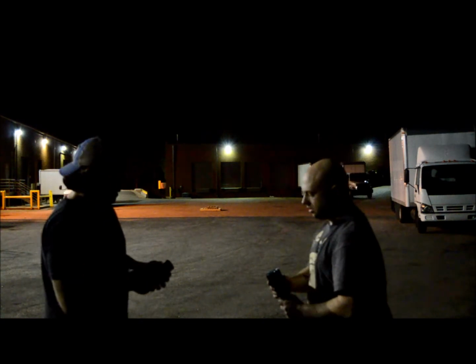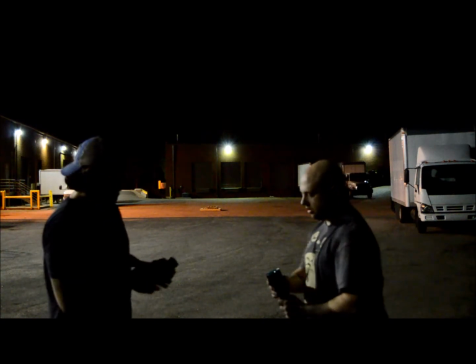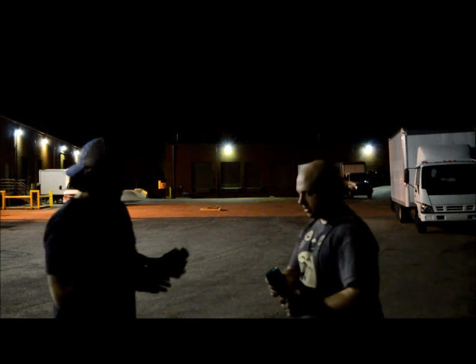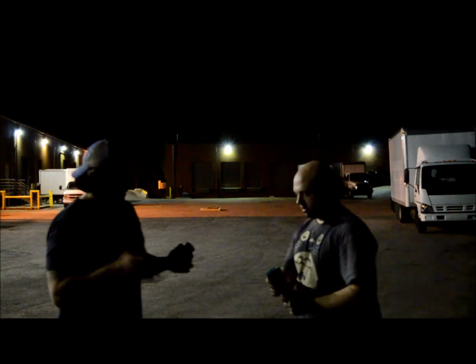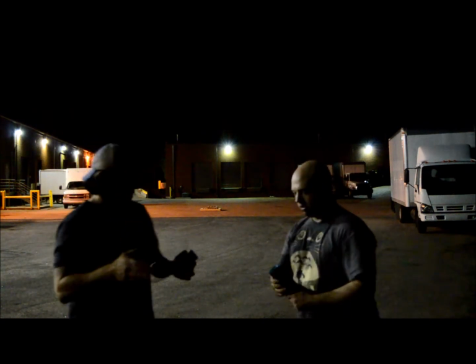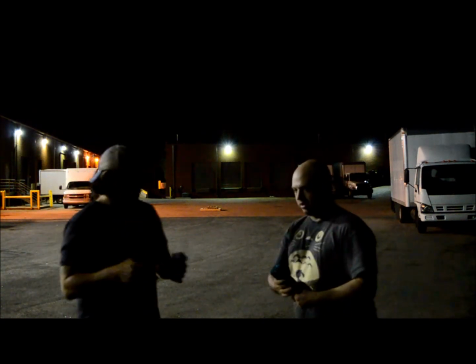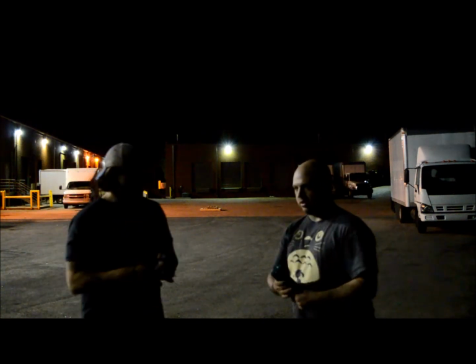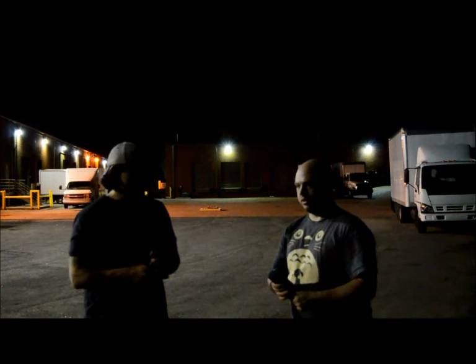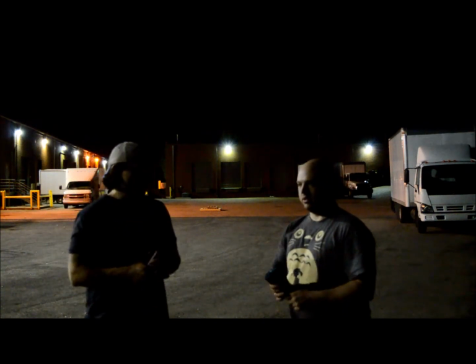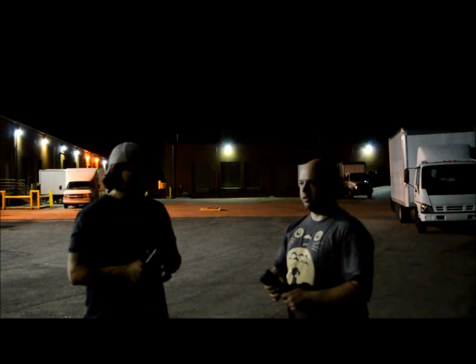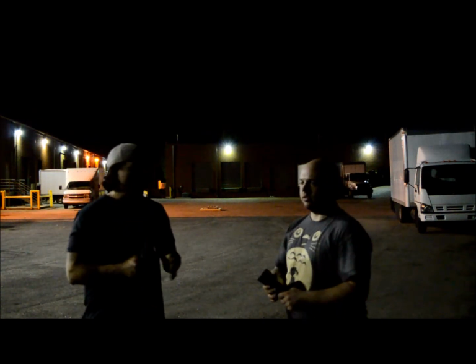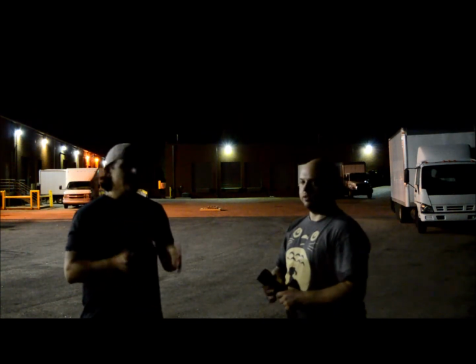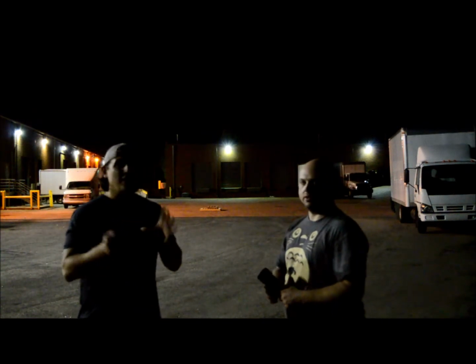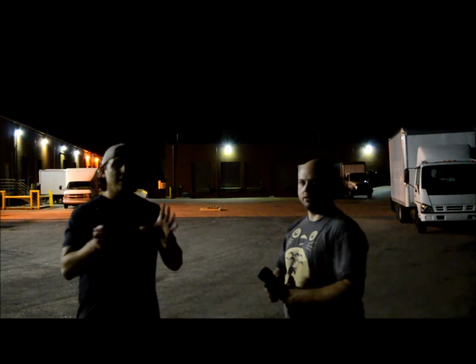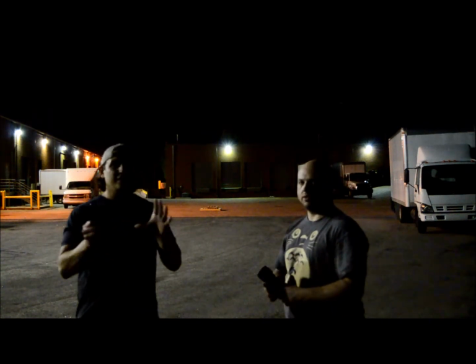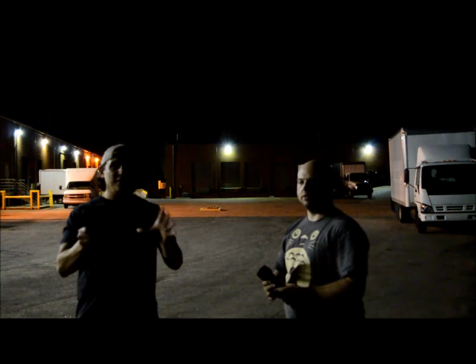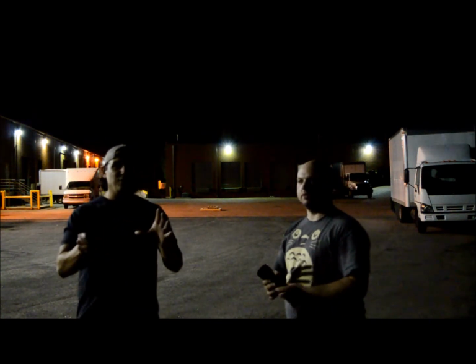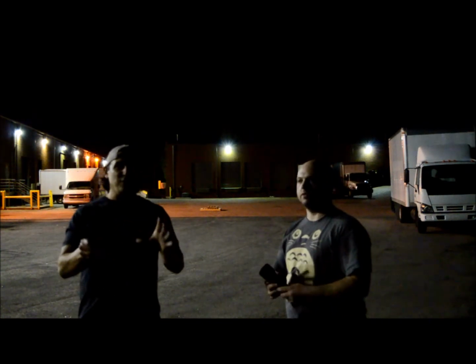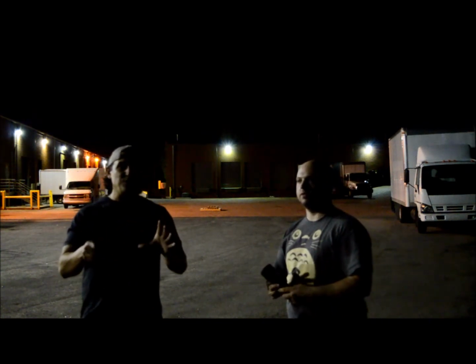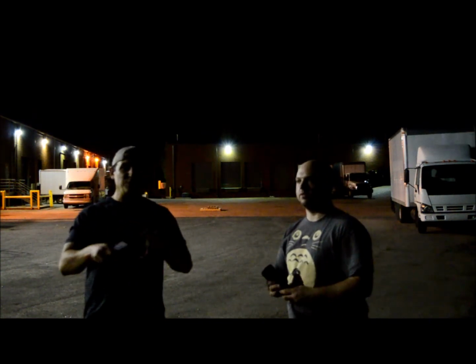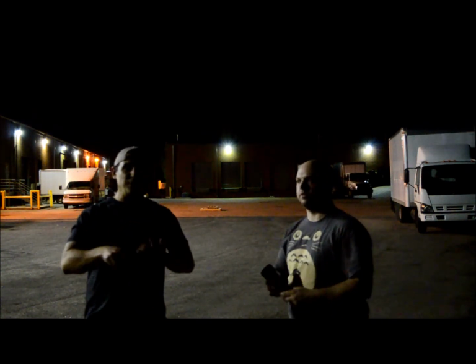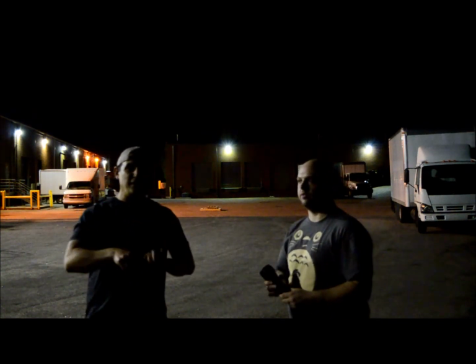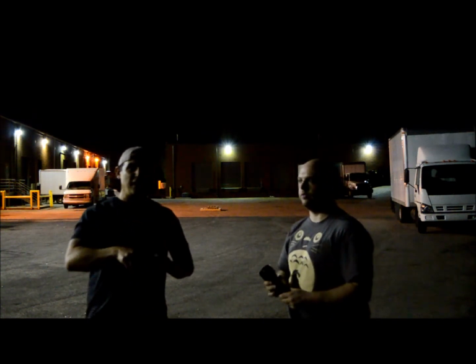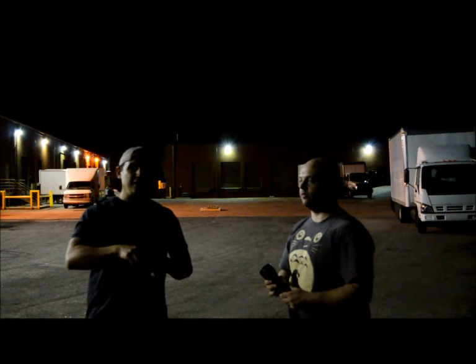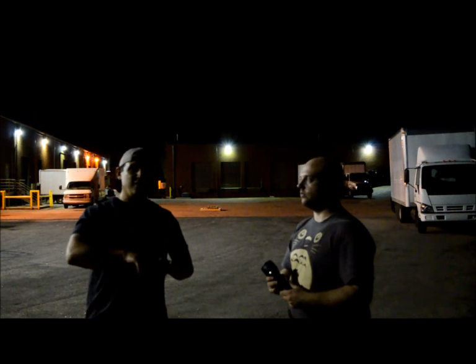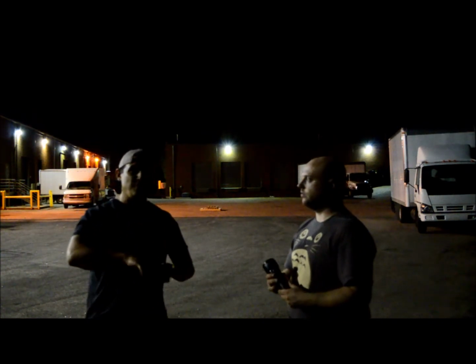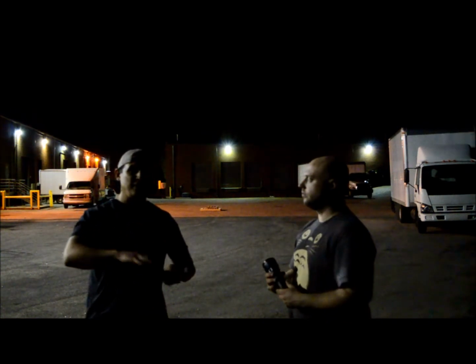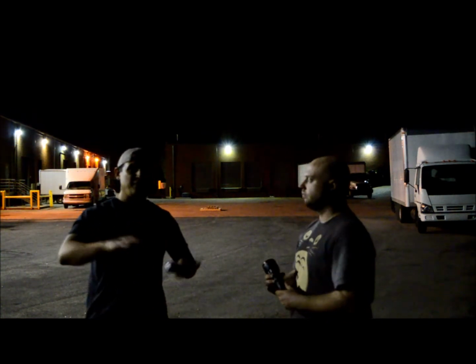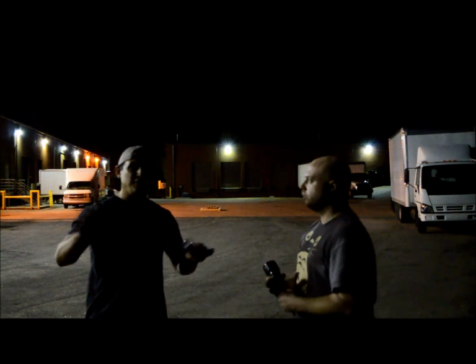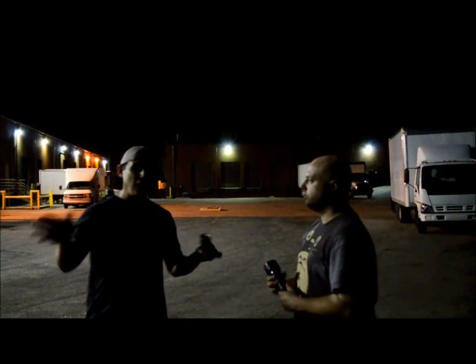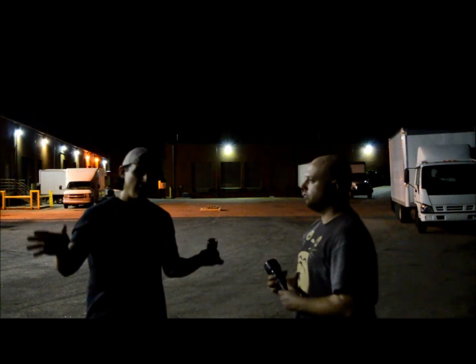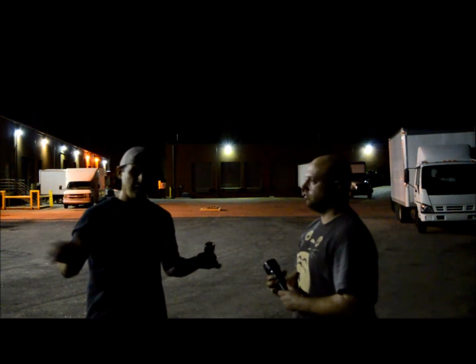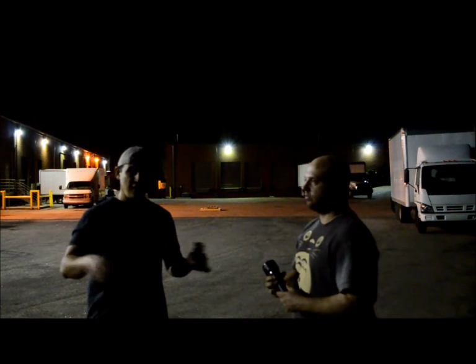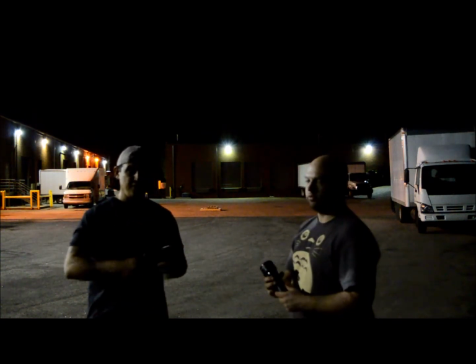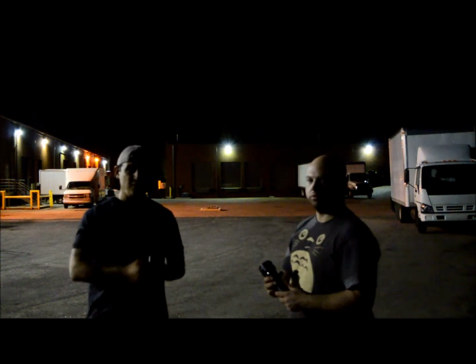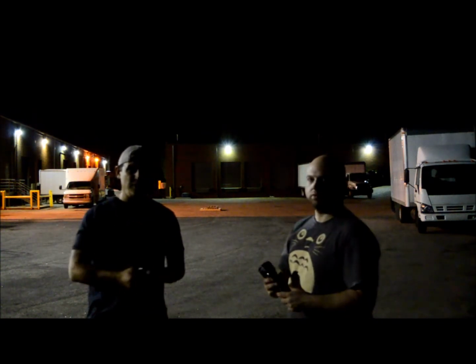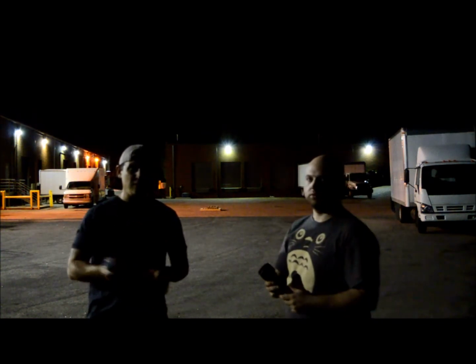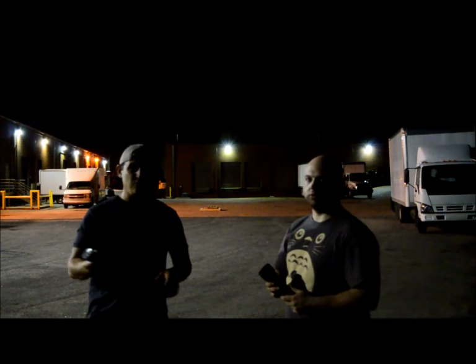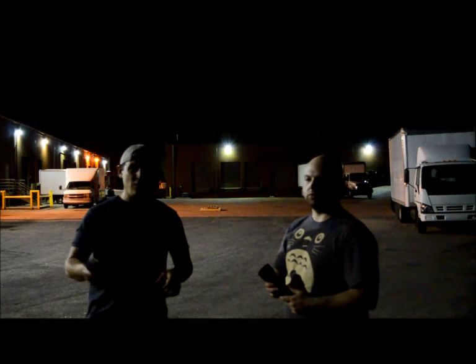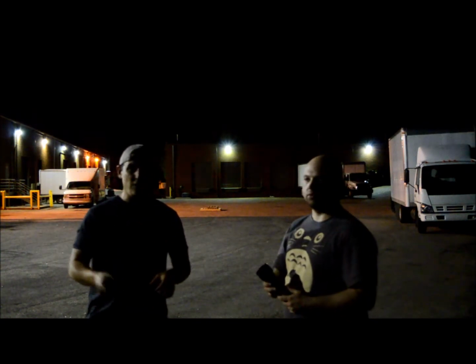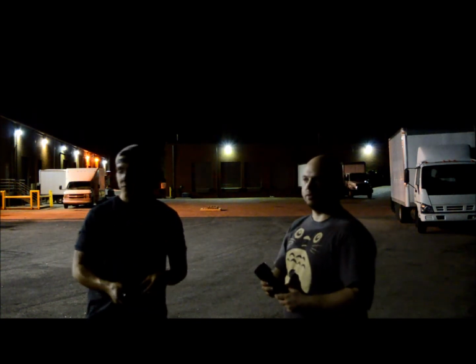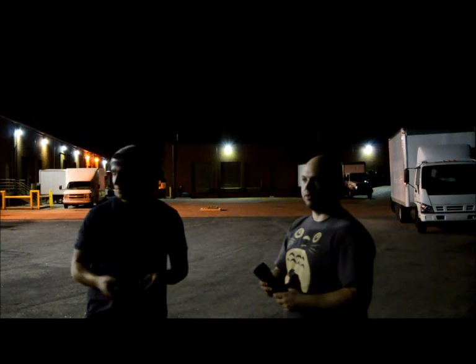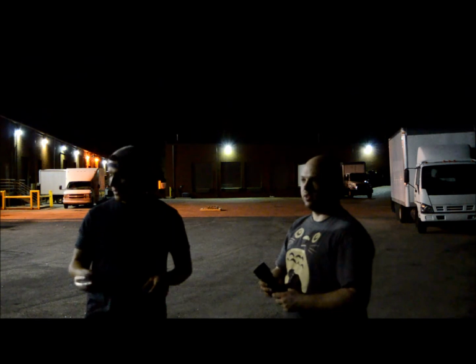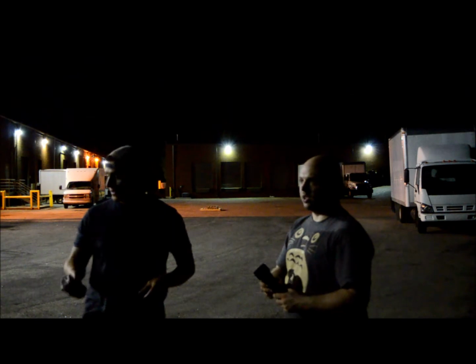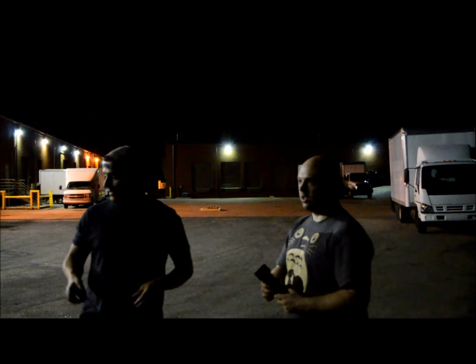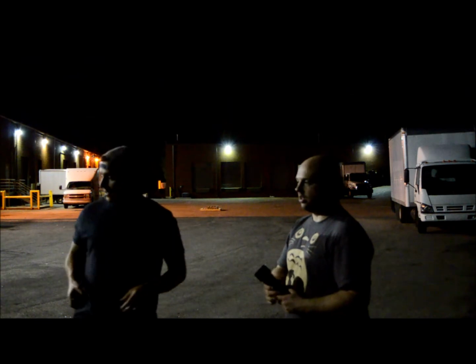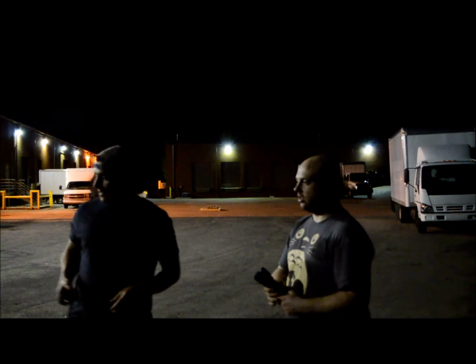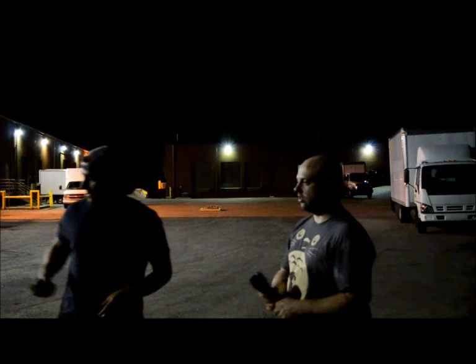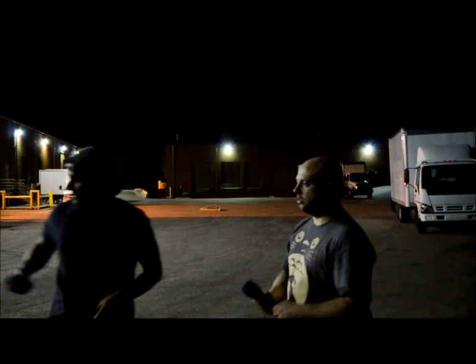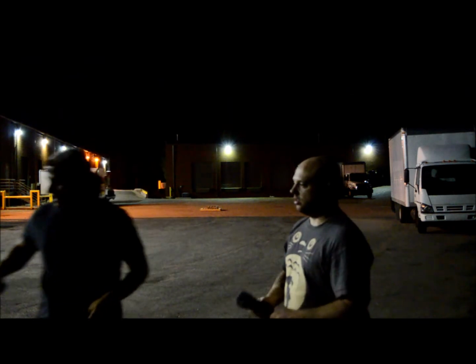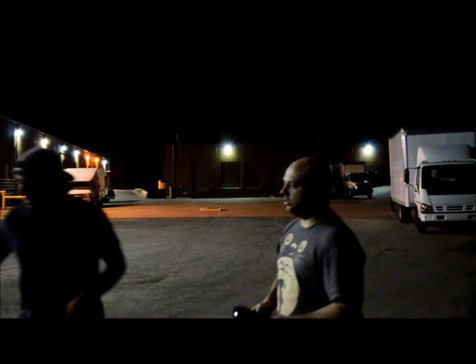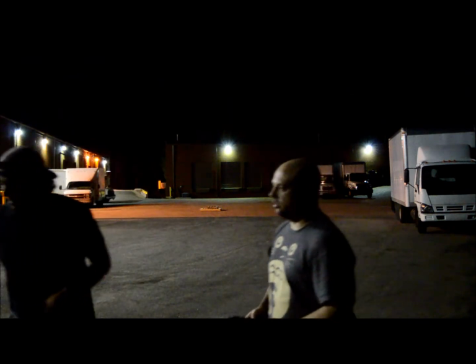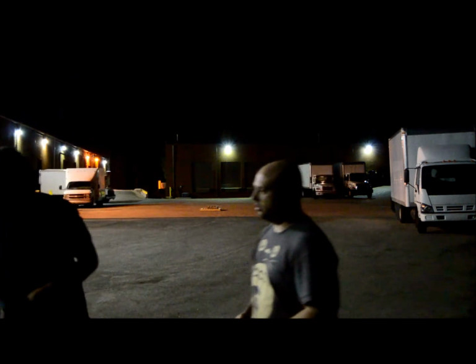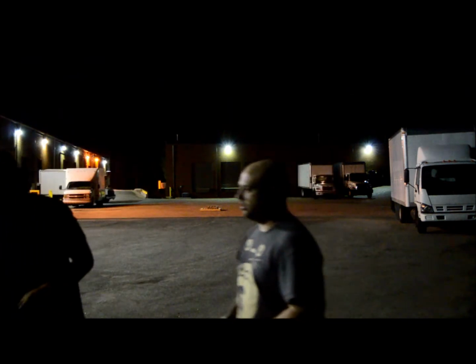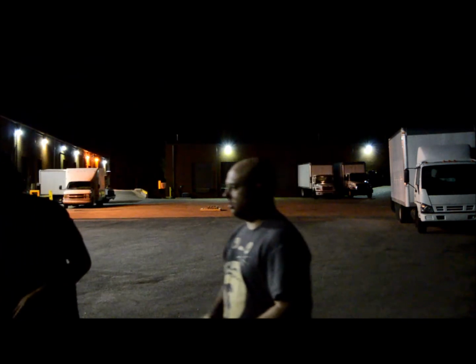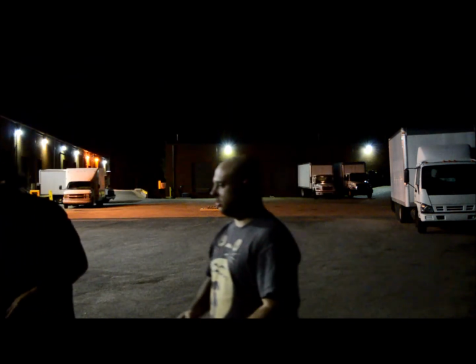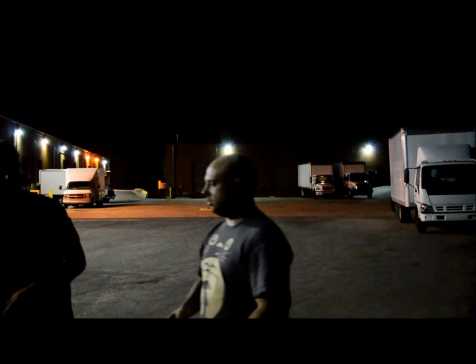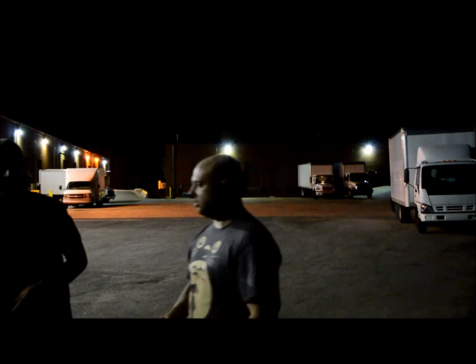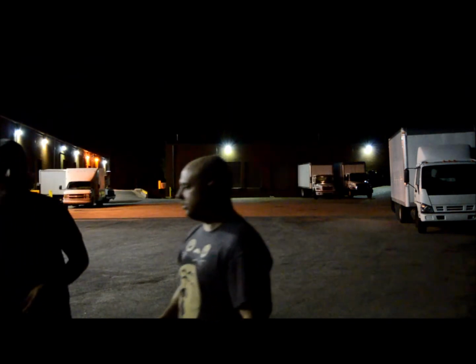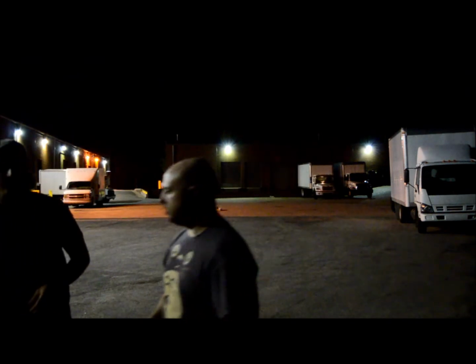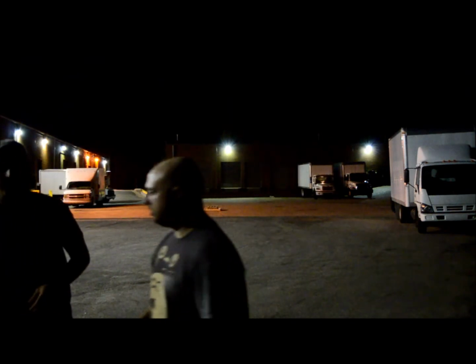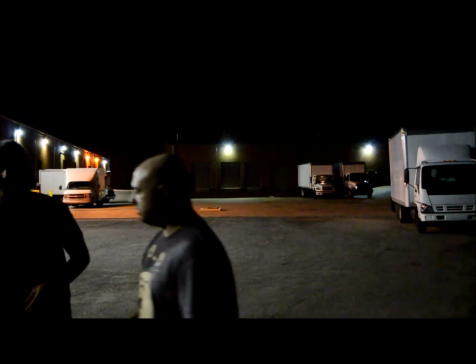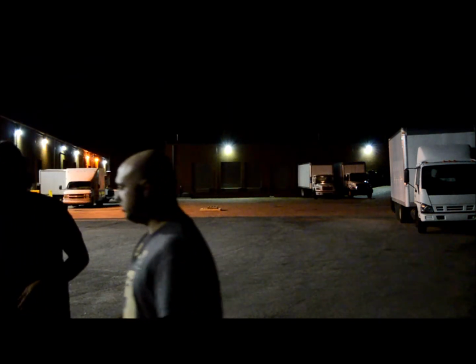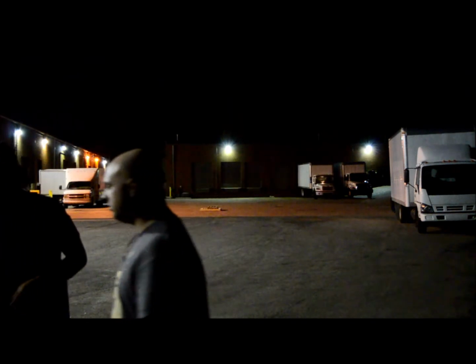Look at what happens when you turn on the light that's meant for throw distance. That's the primary difference between lights that are meant to flood and lights that are meant to throw. Let's give you another example.